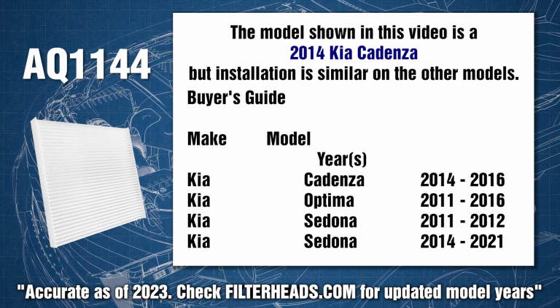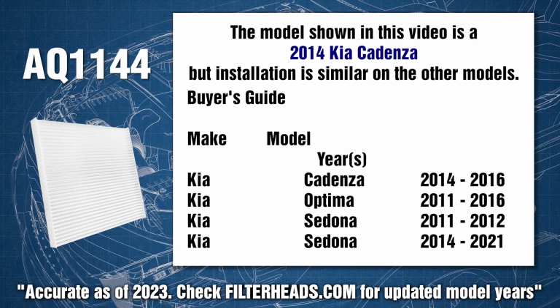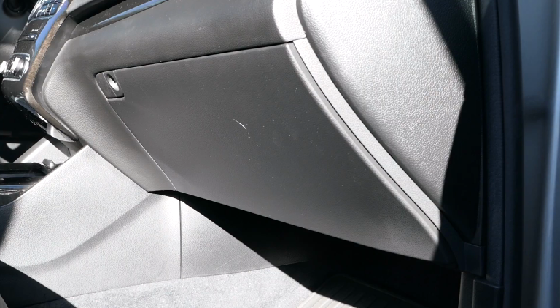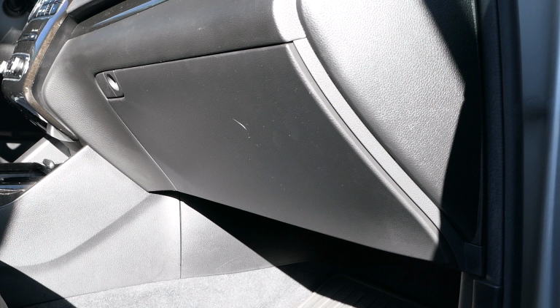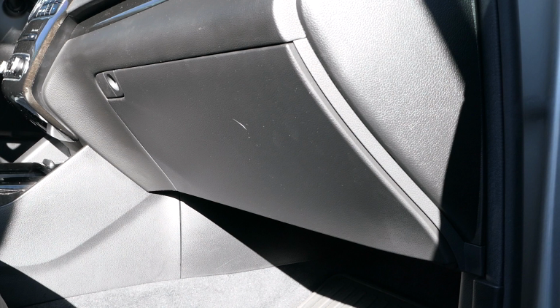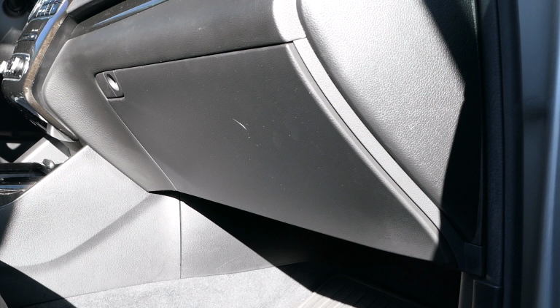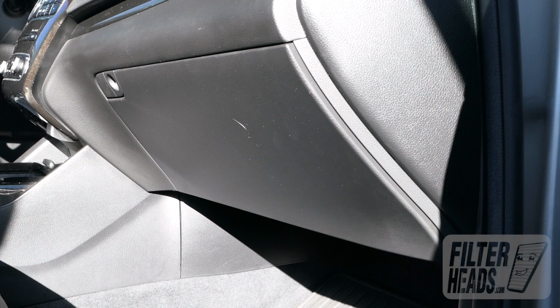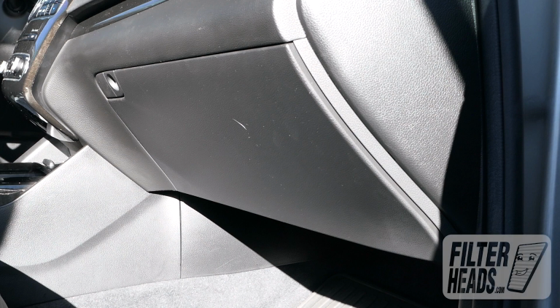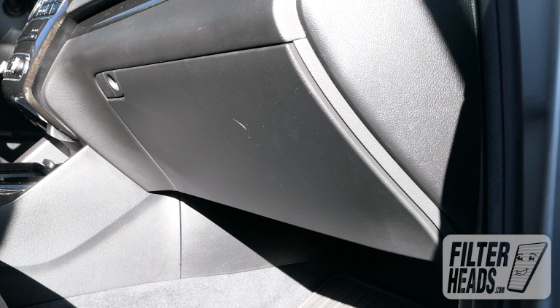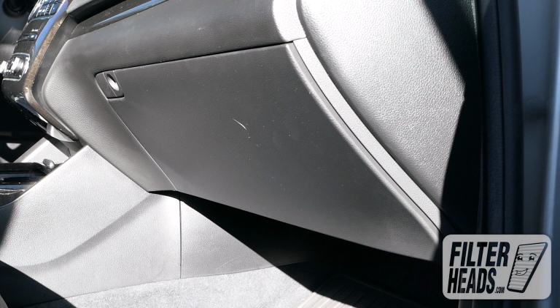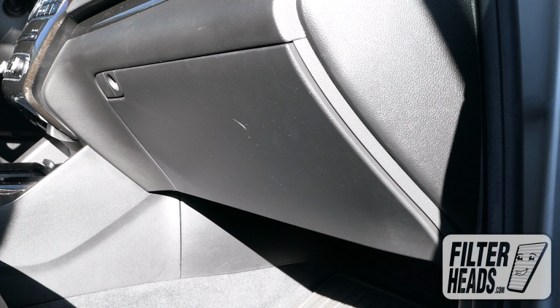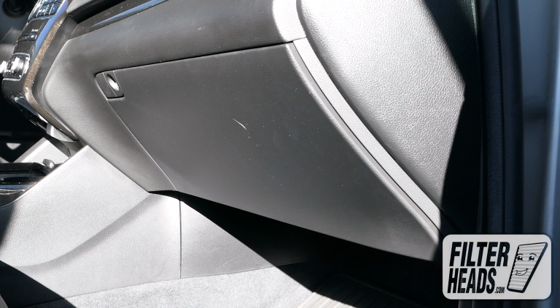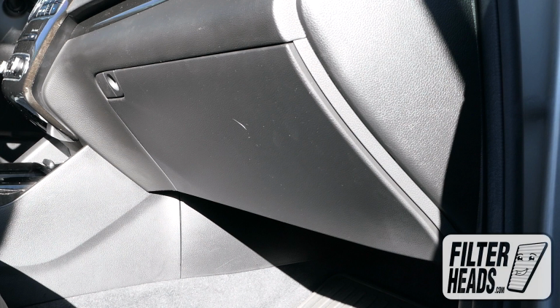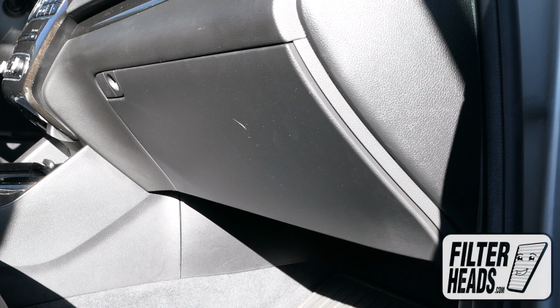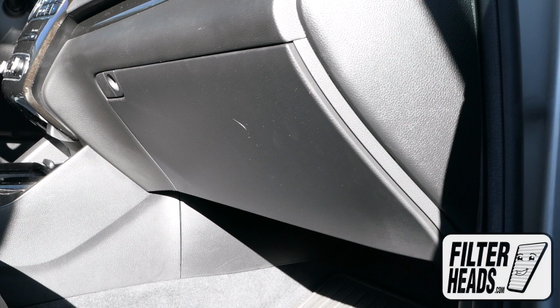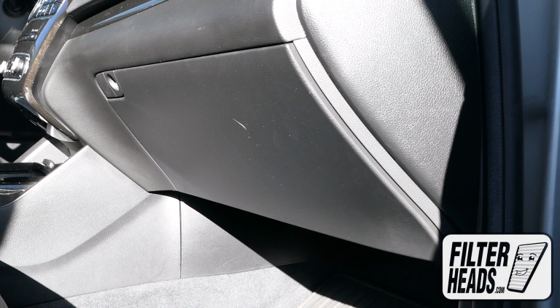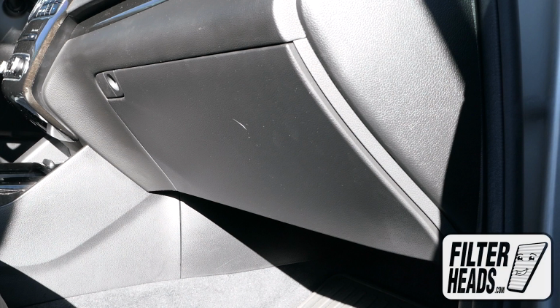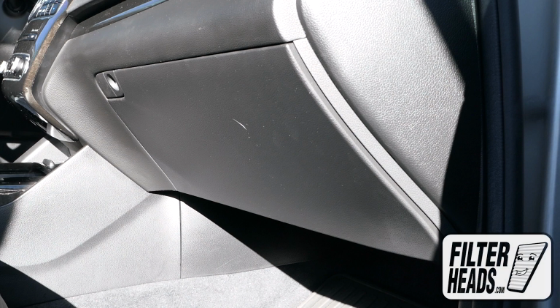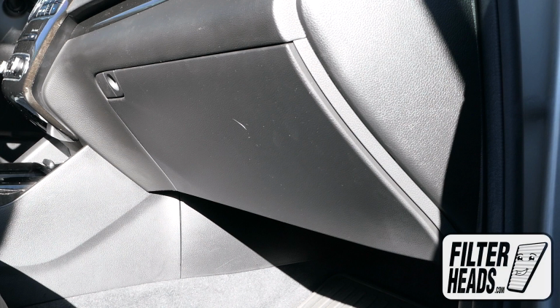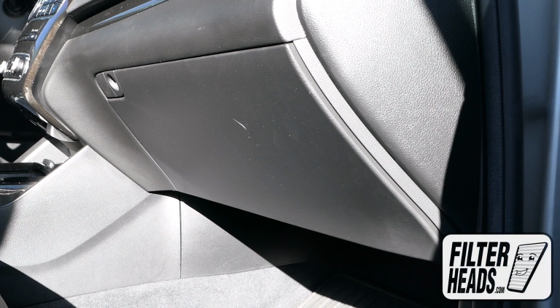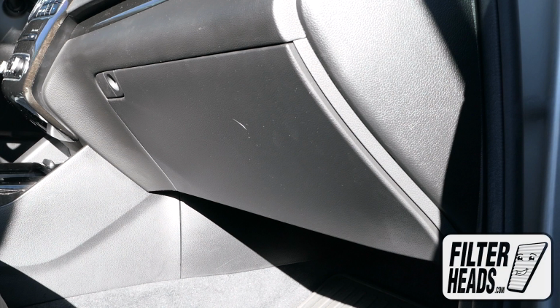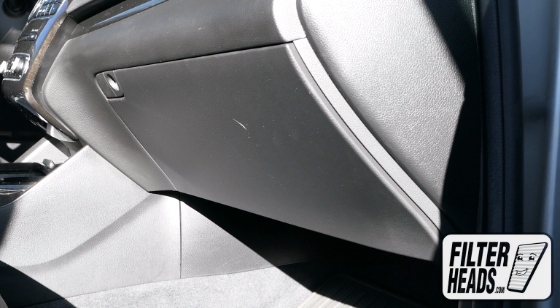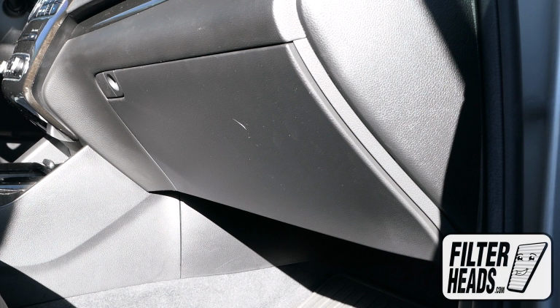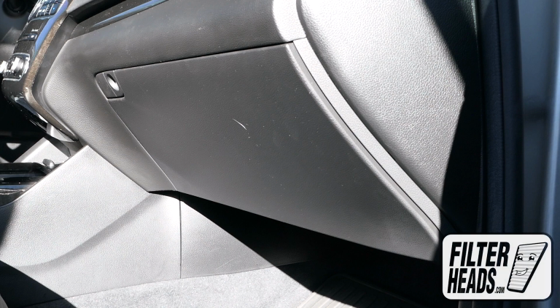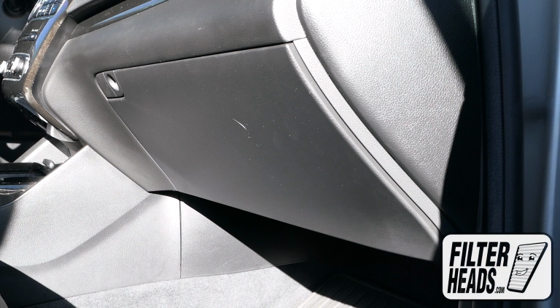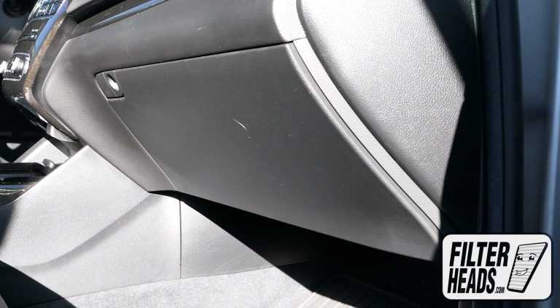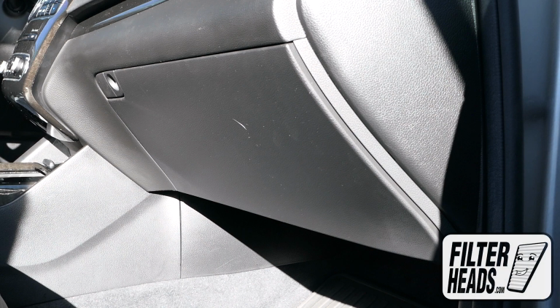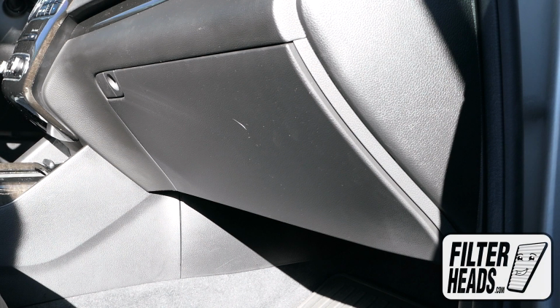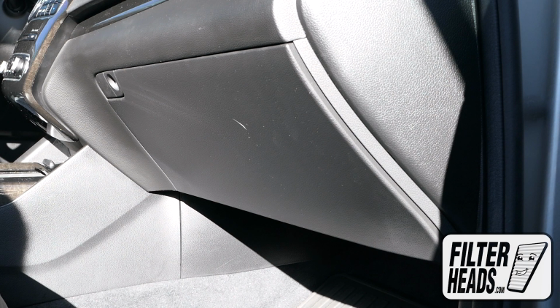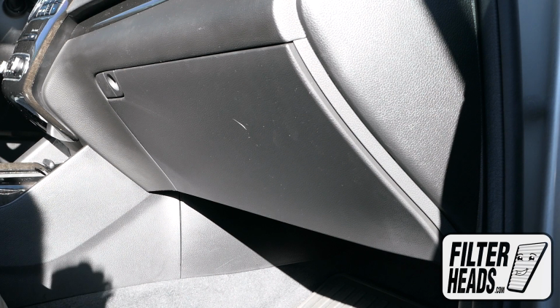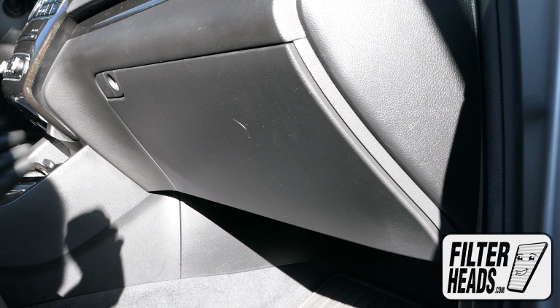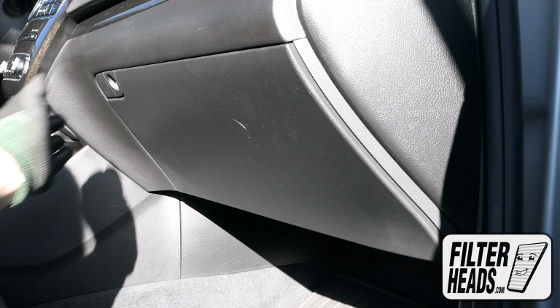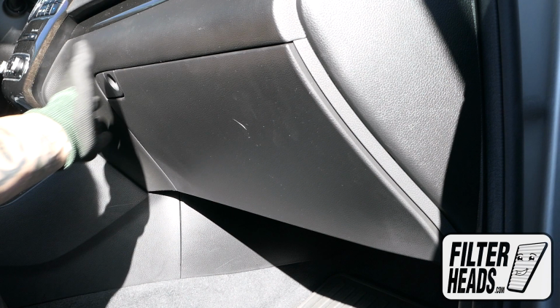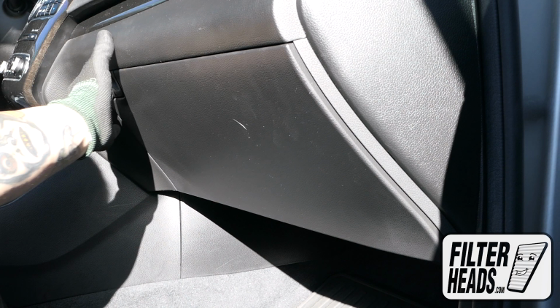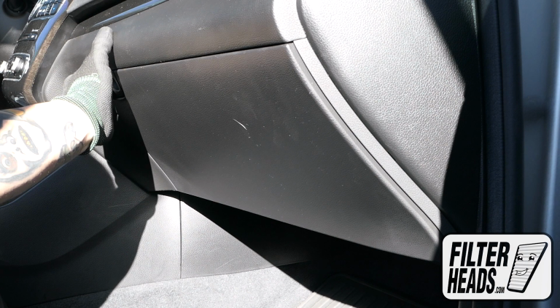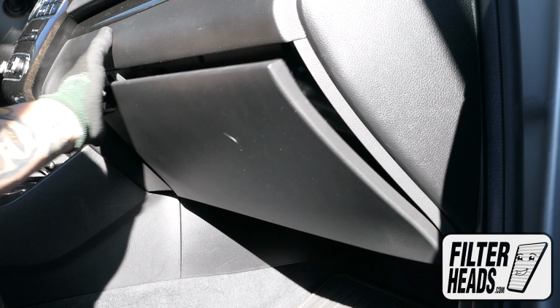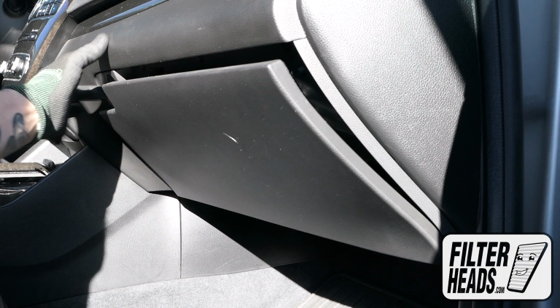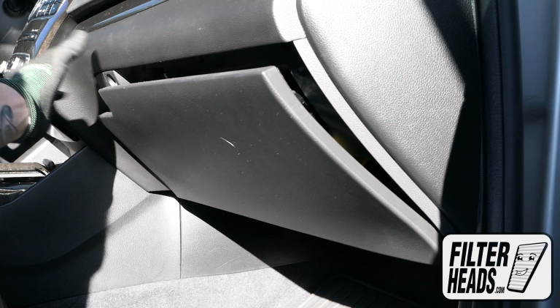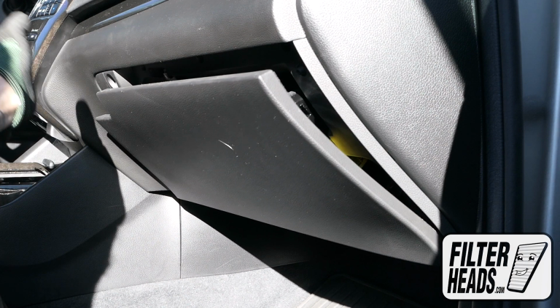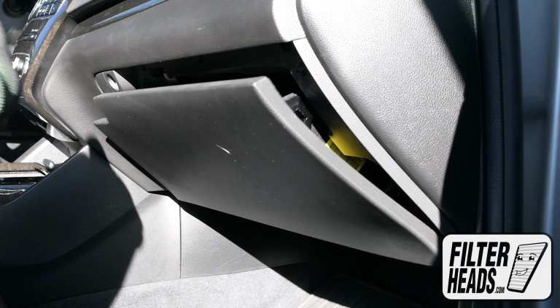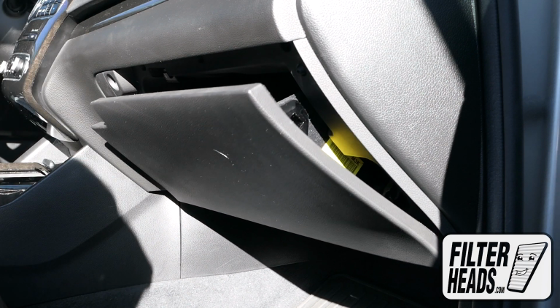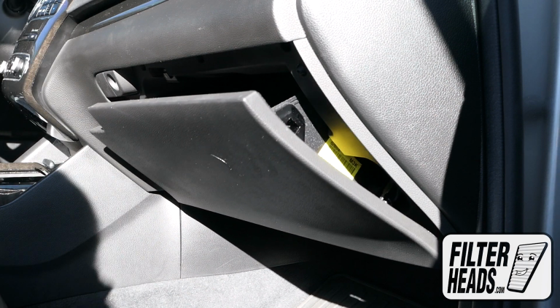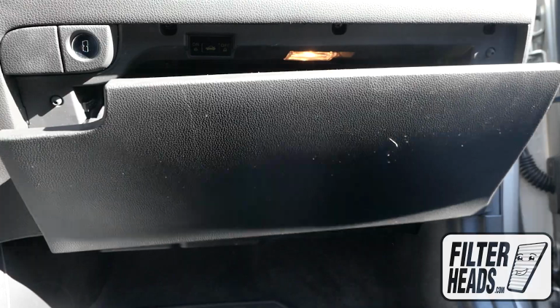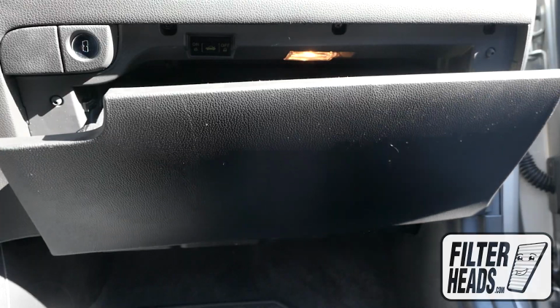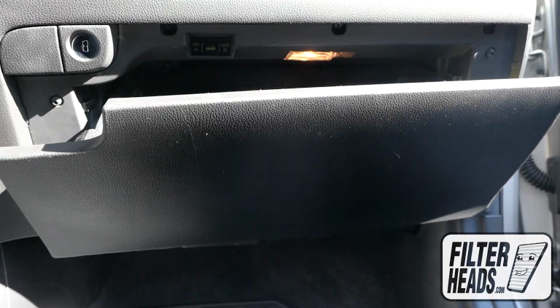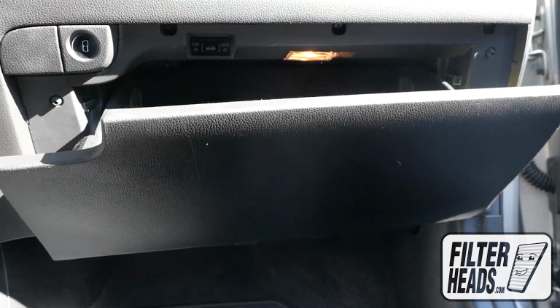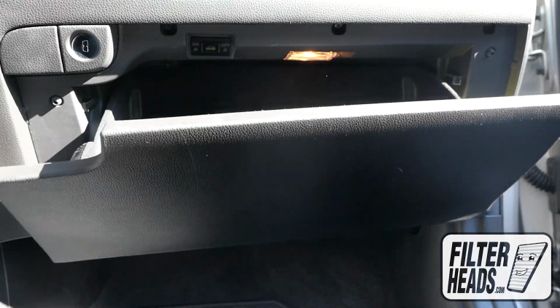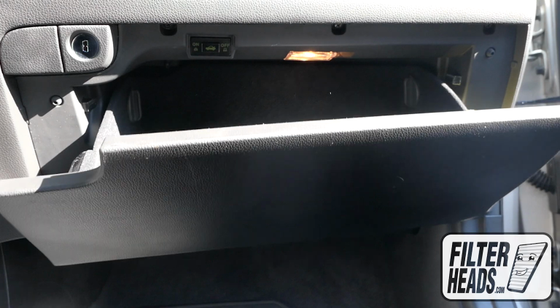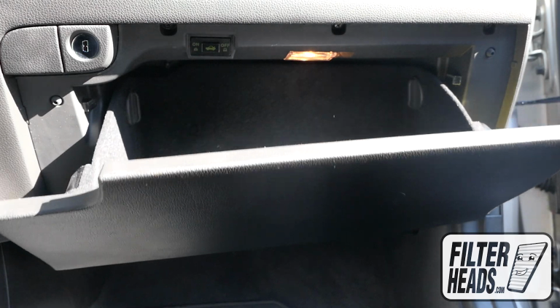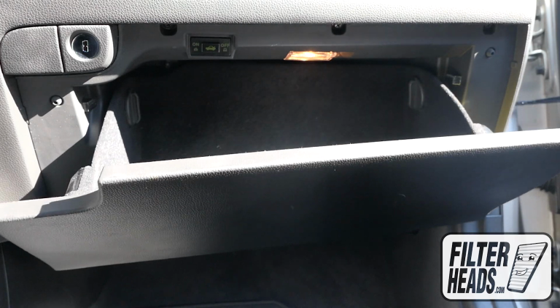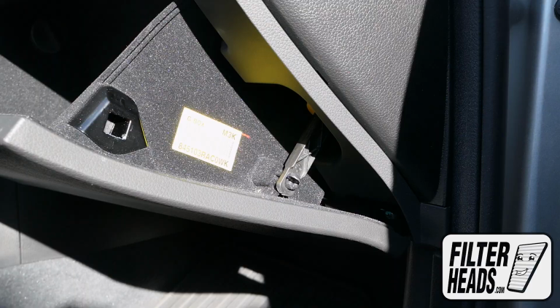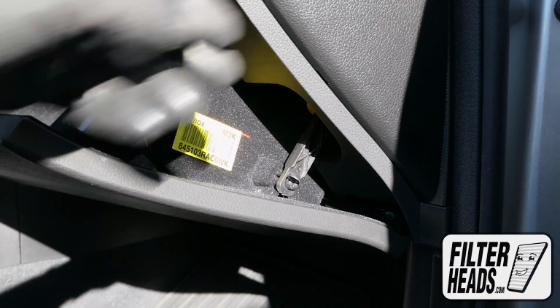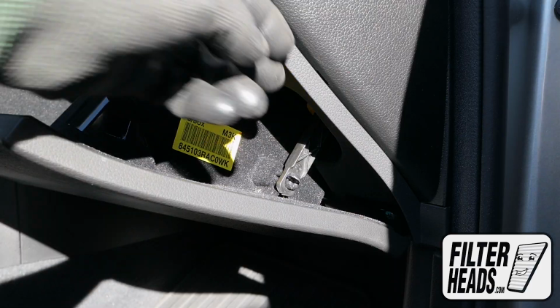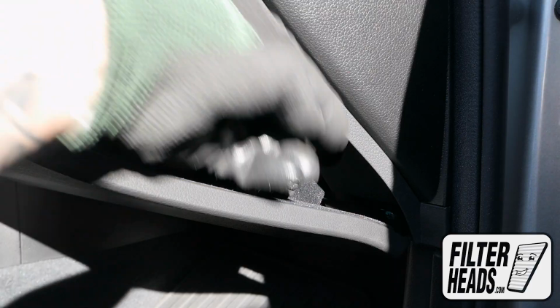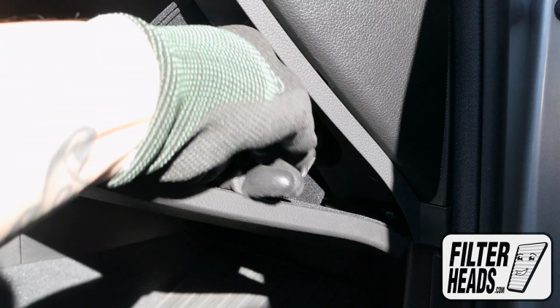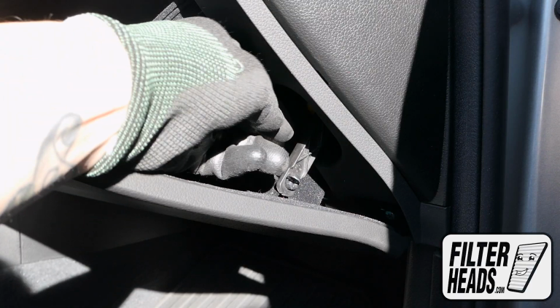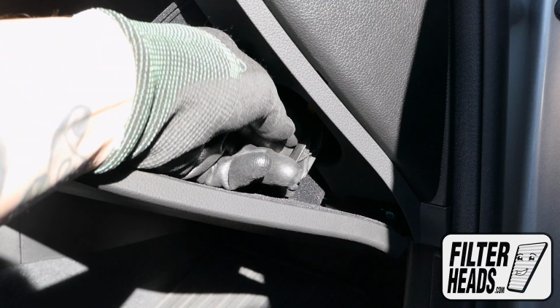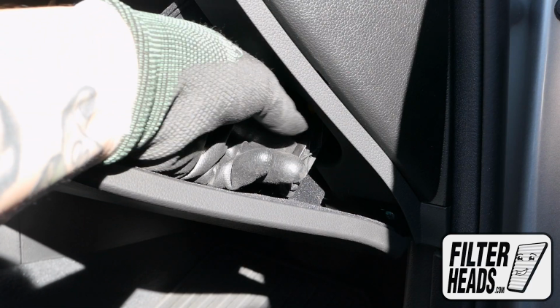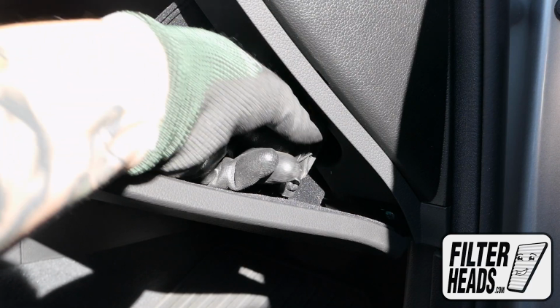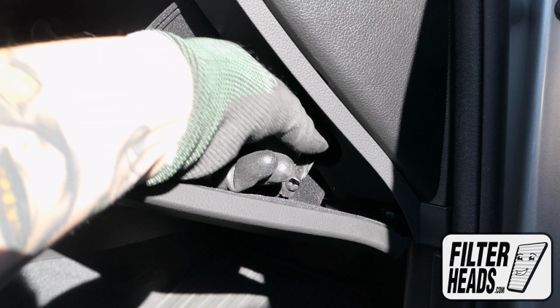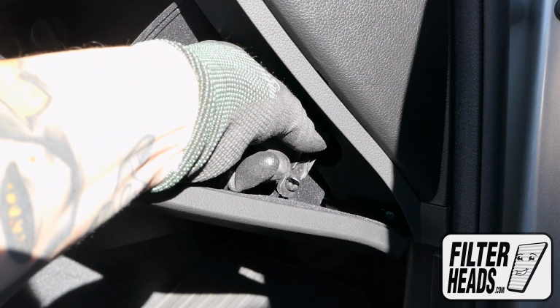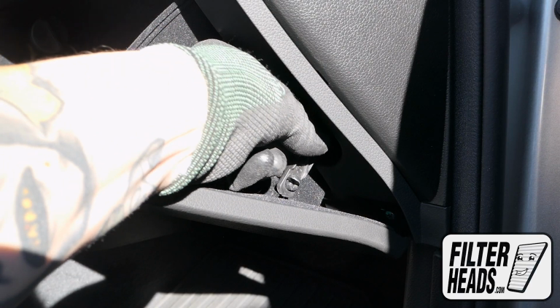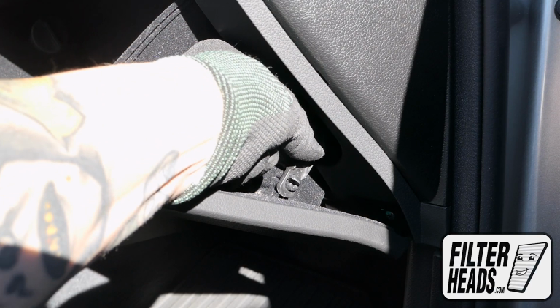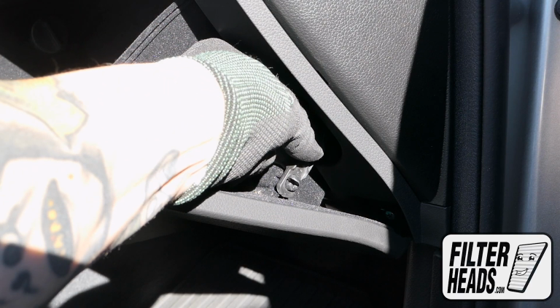The cabin filter is located behind the glove box. Open the glove box and unhook the dampener arm.